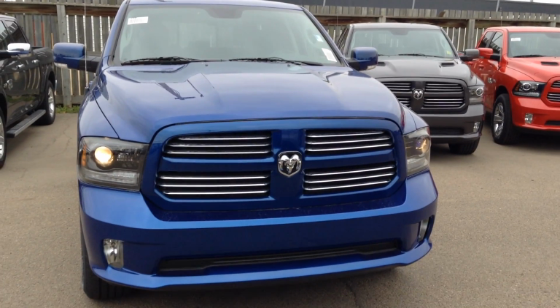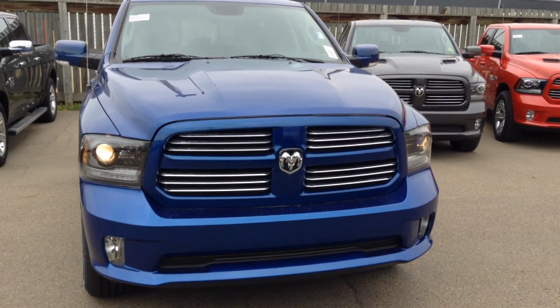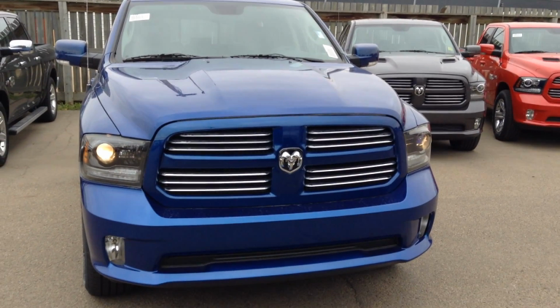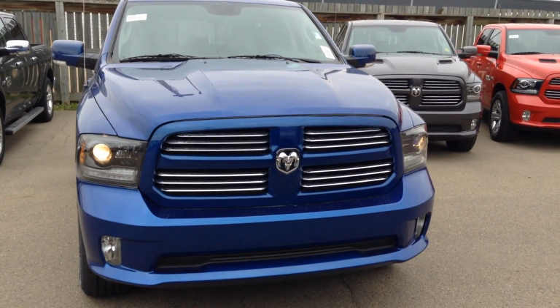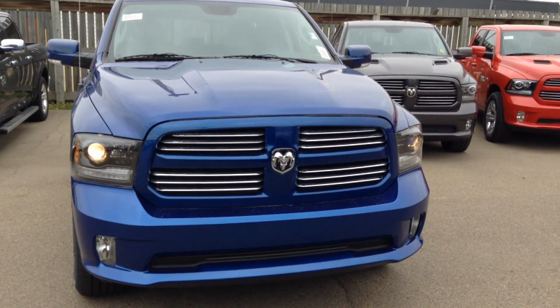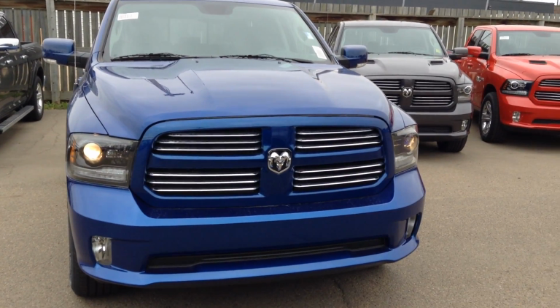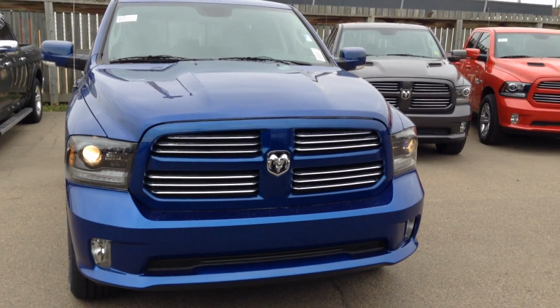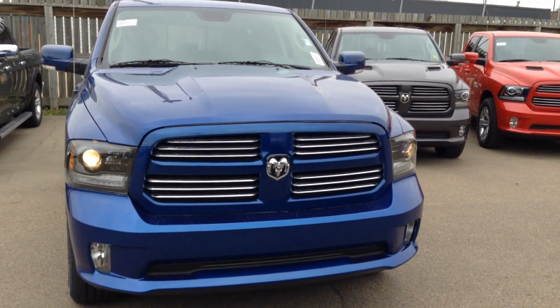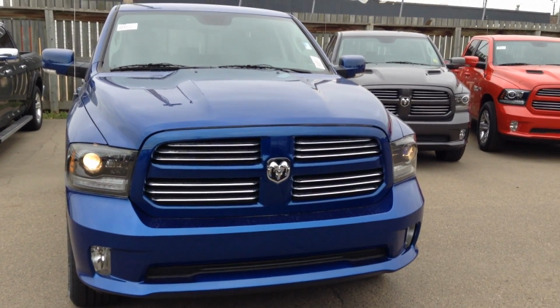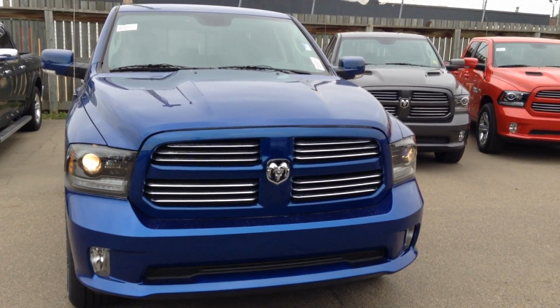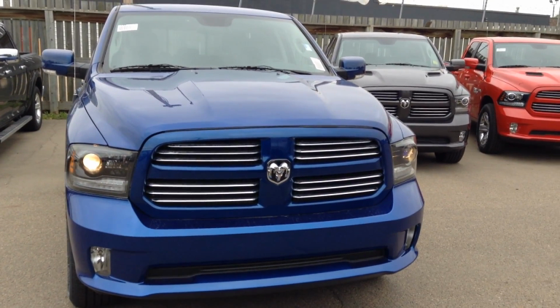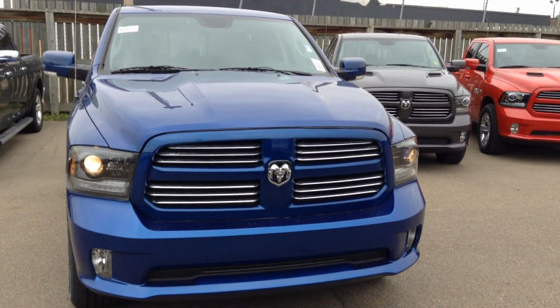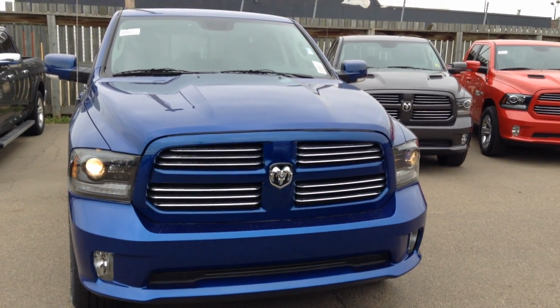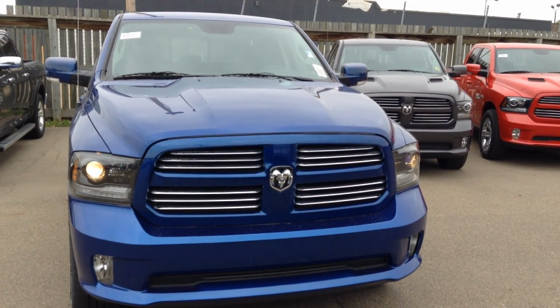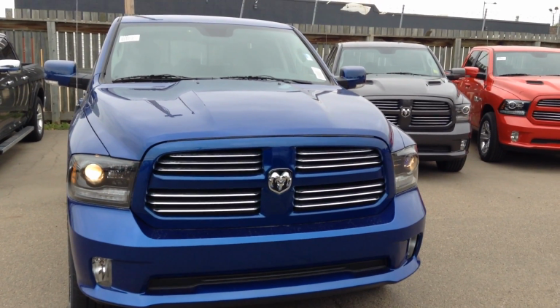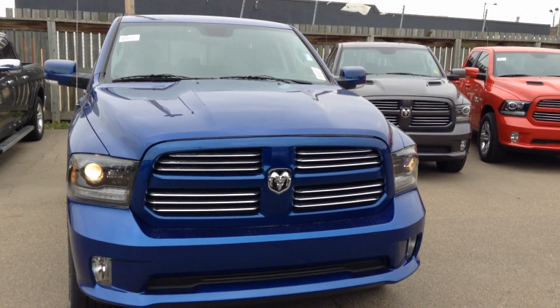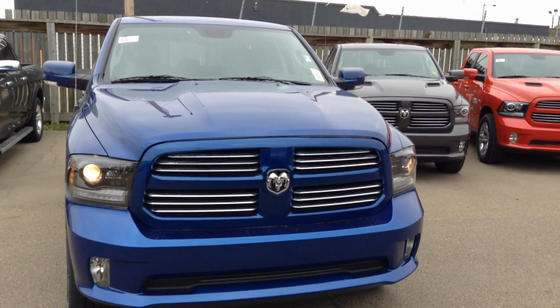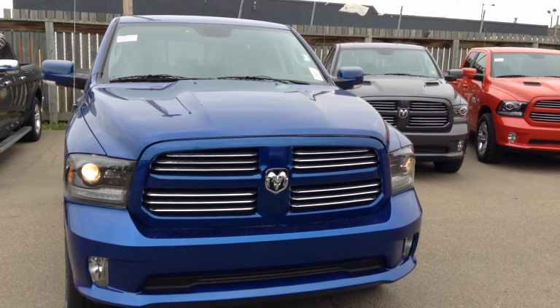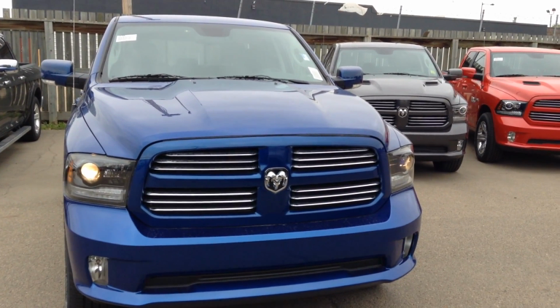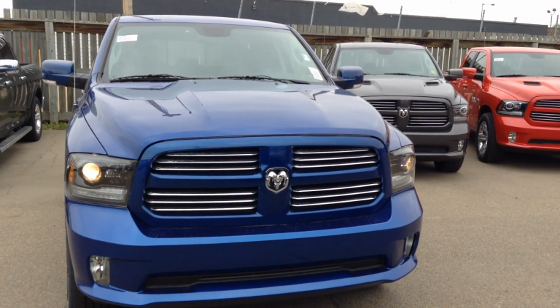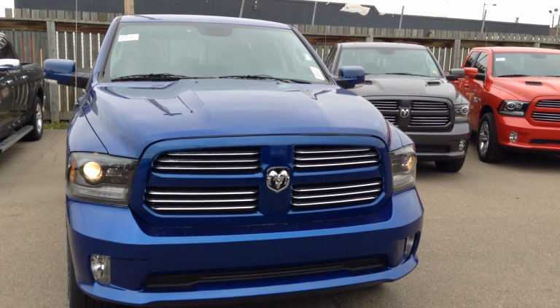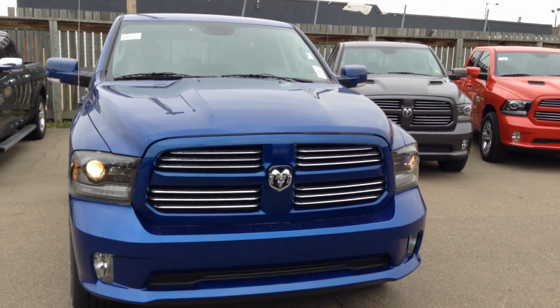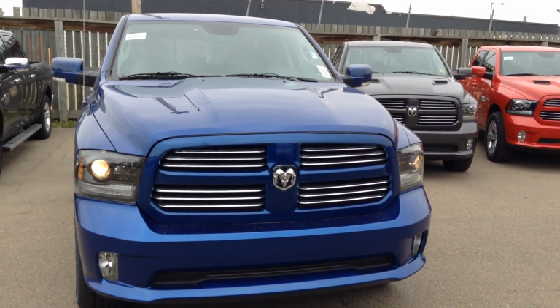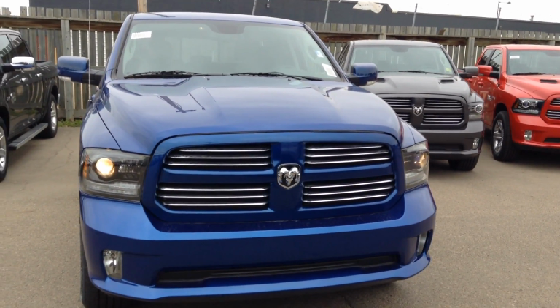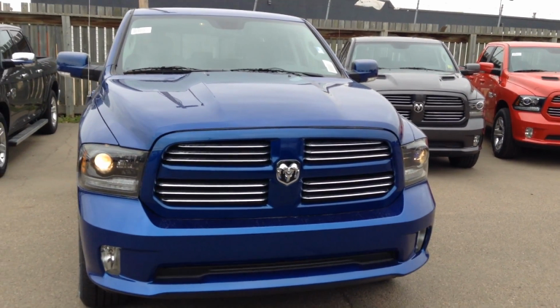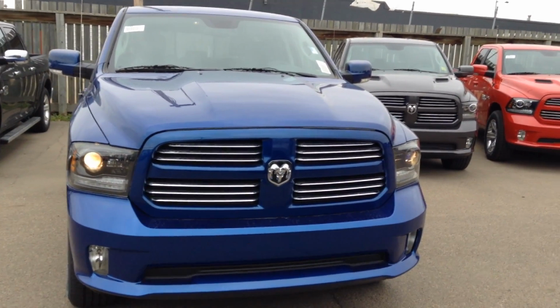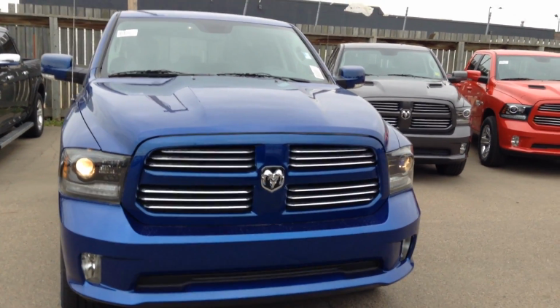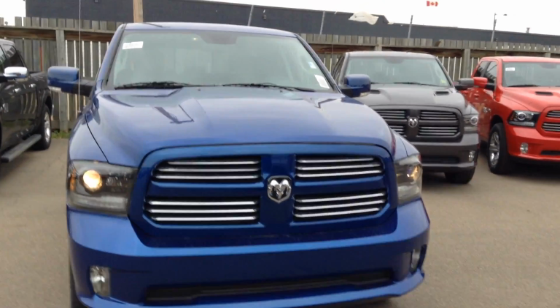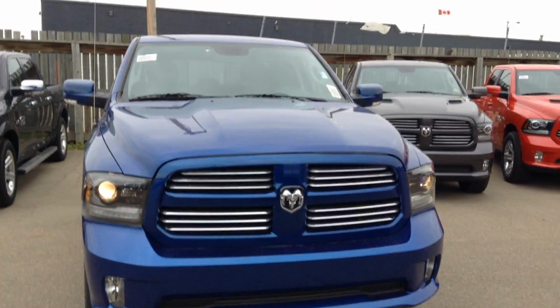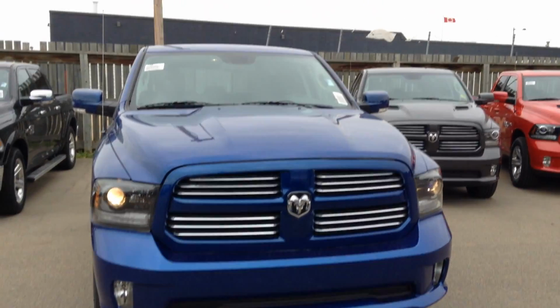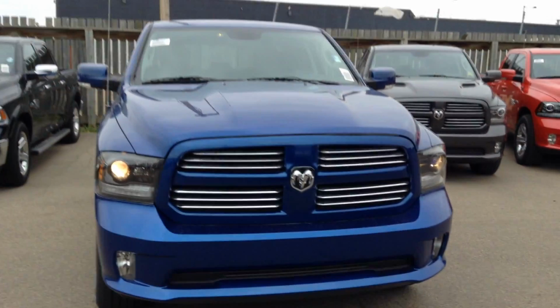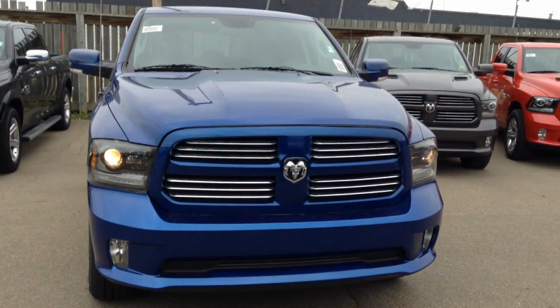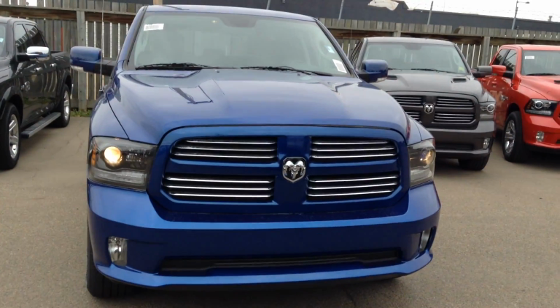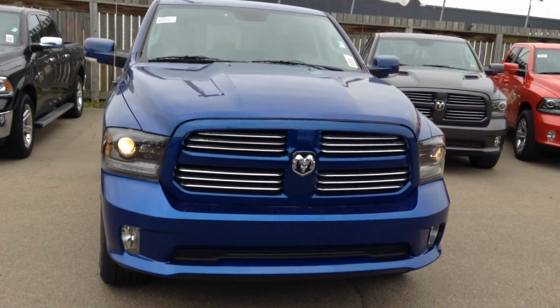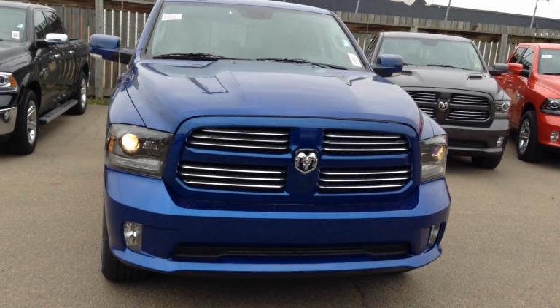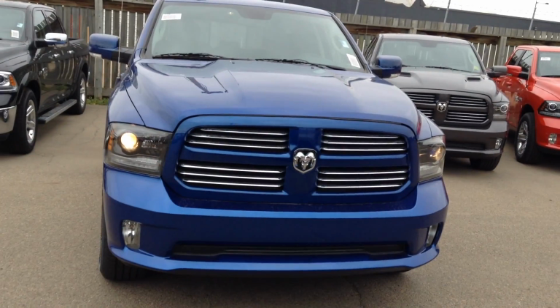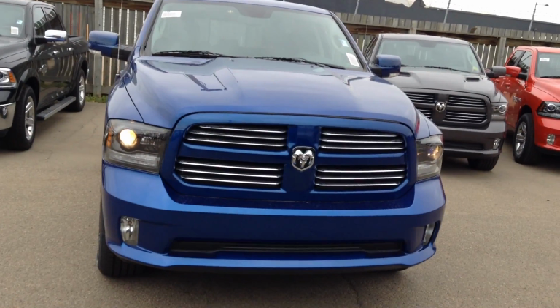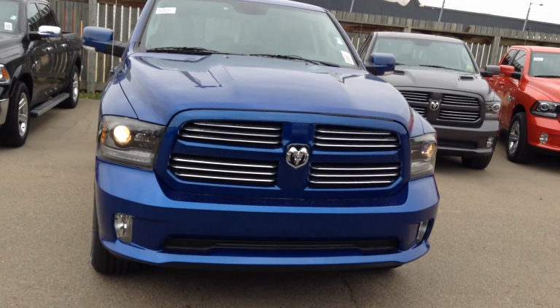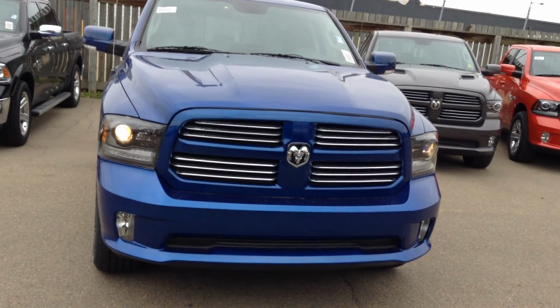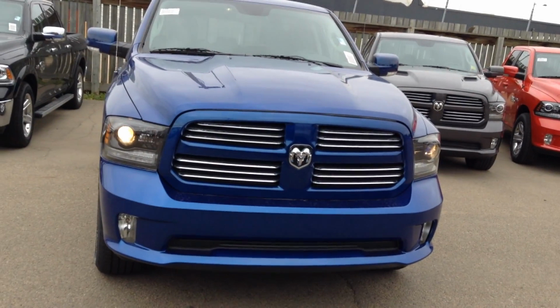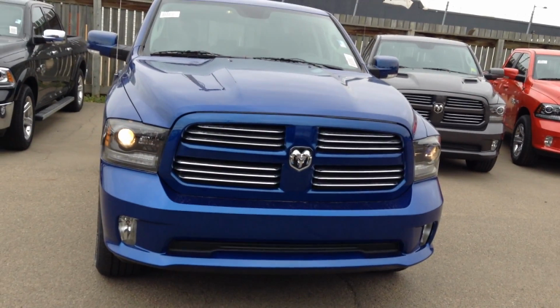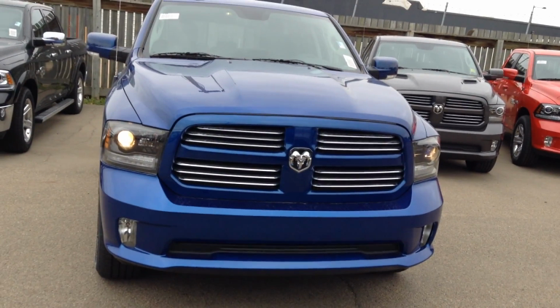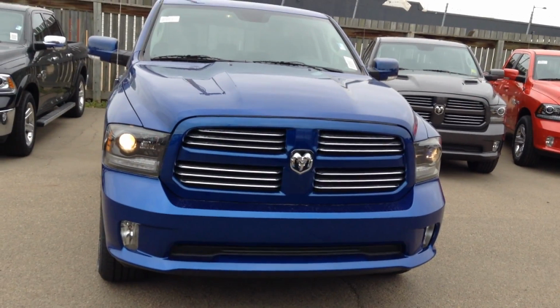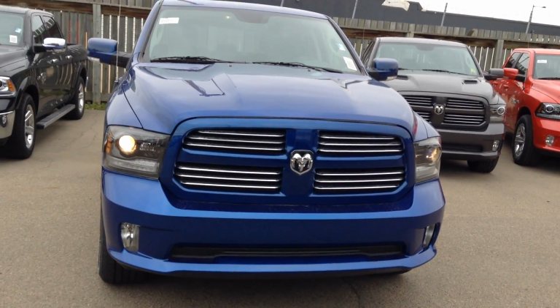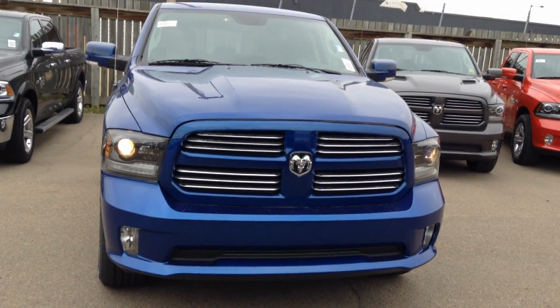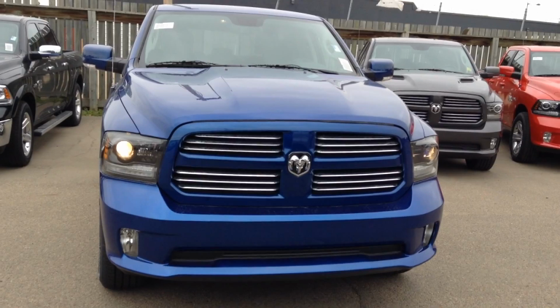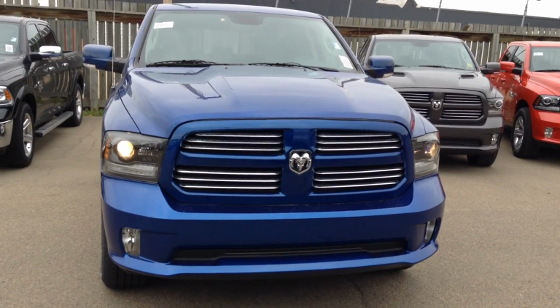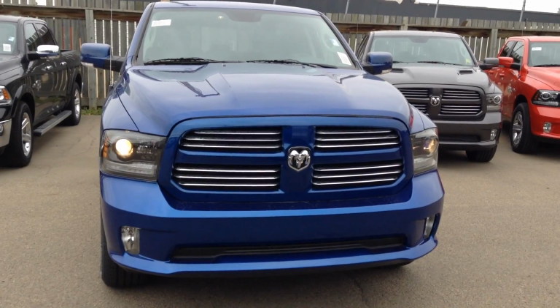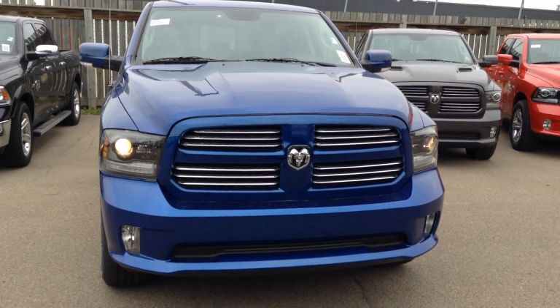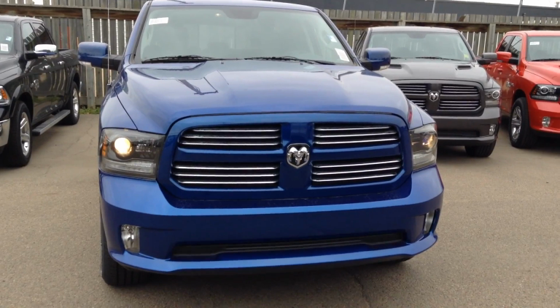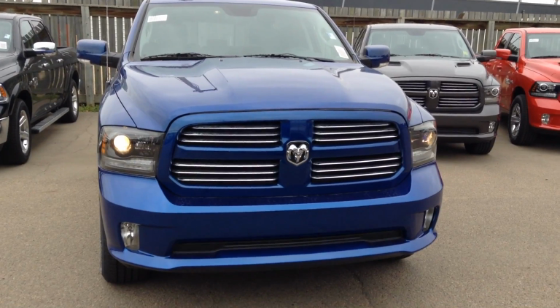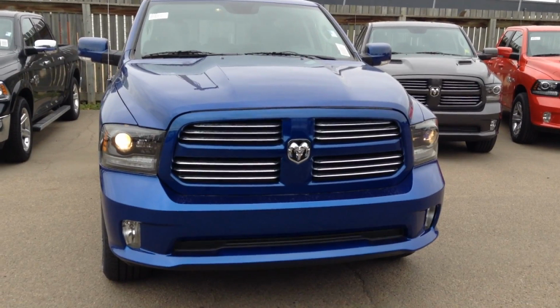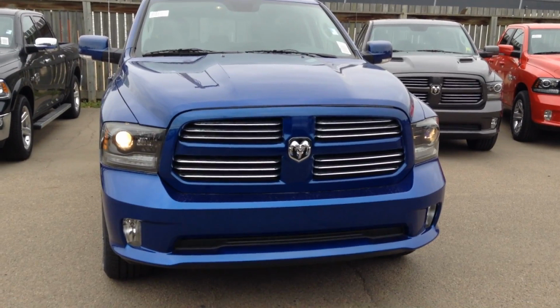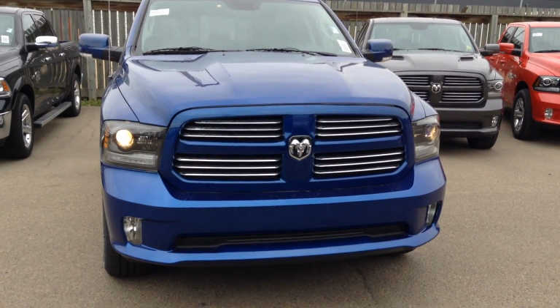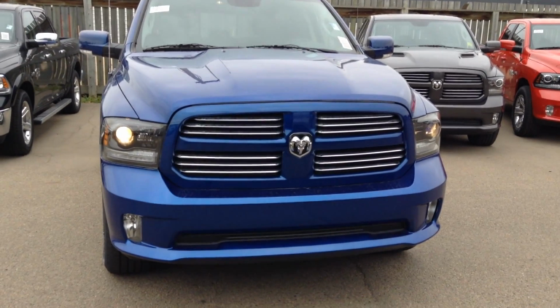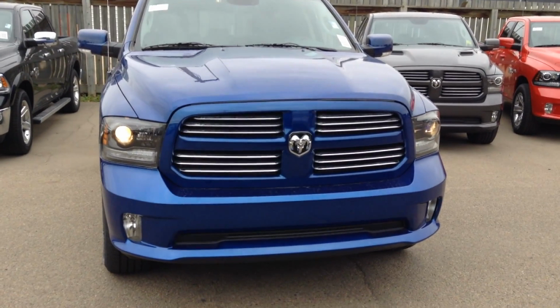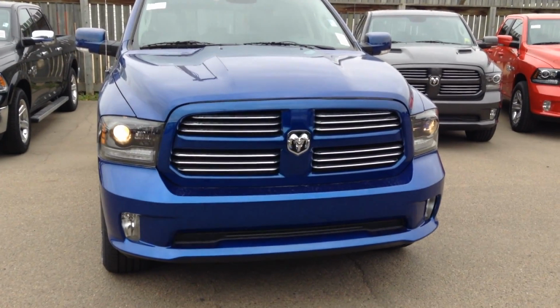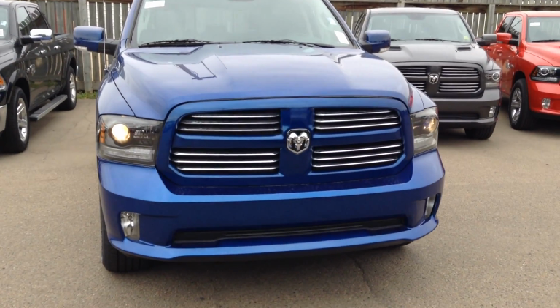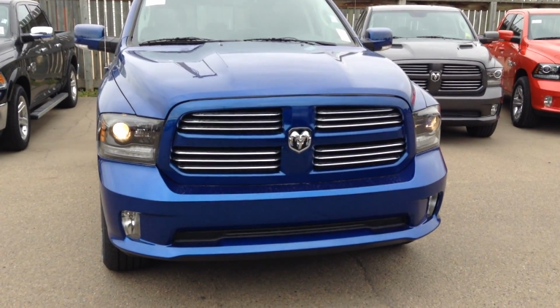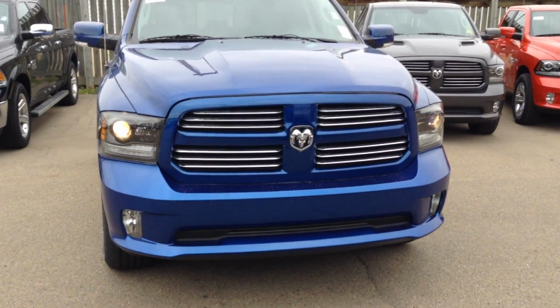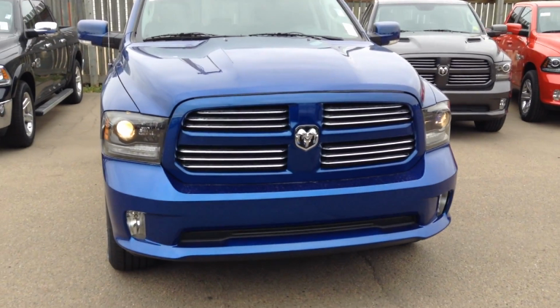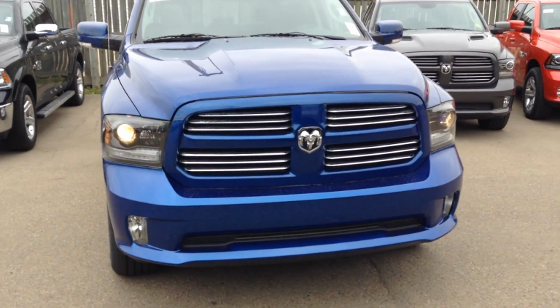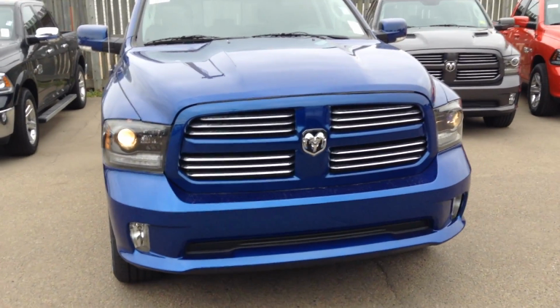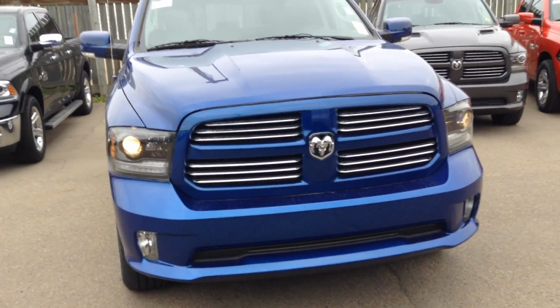Hey Mike, how's it going? It's Nate here at London Area Dodge. I just wanted to take a quick second to show you the 2015 Sport that you asked about here.